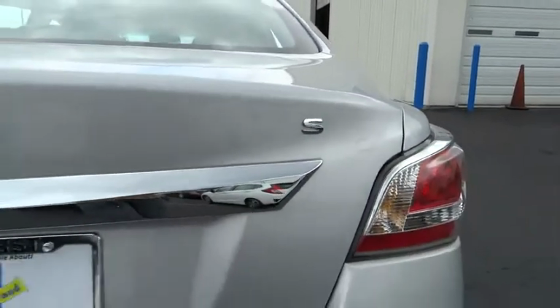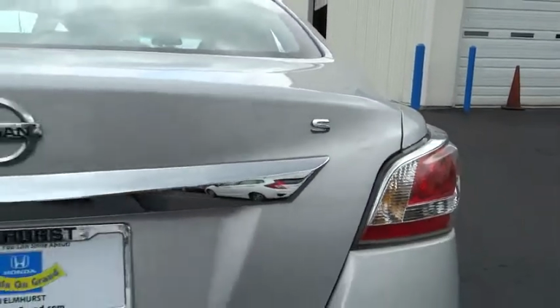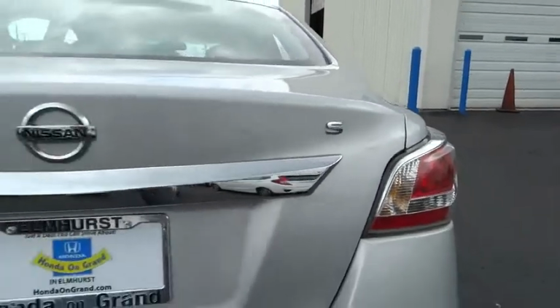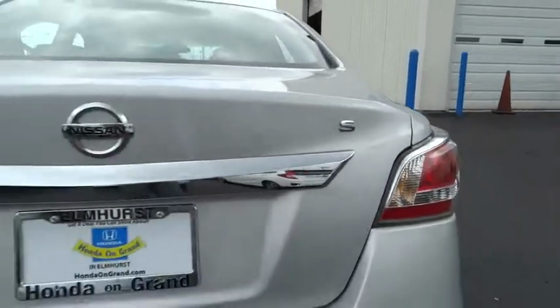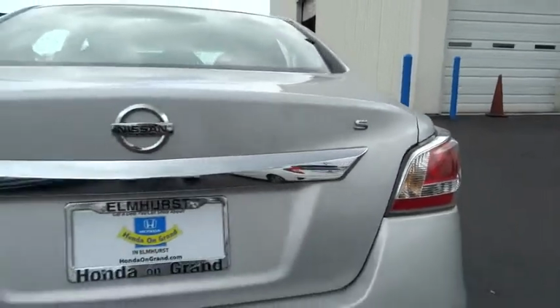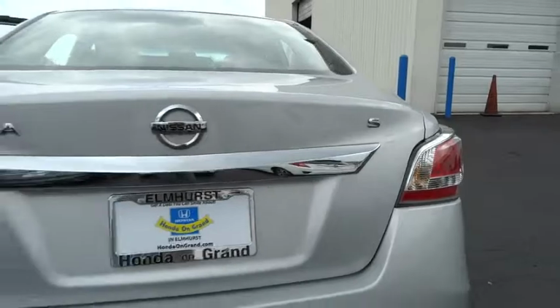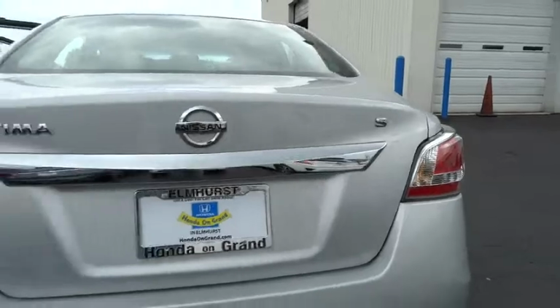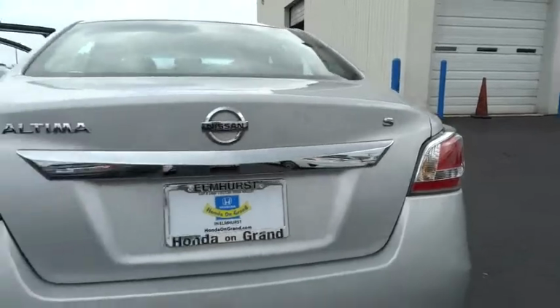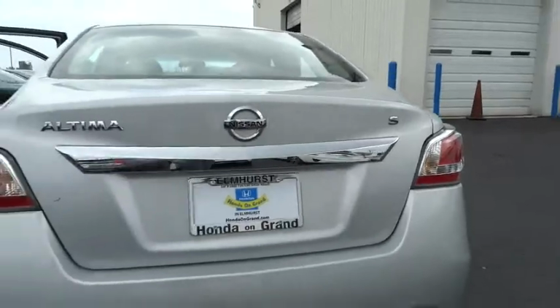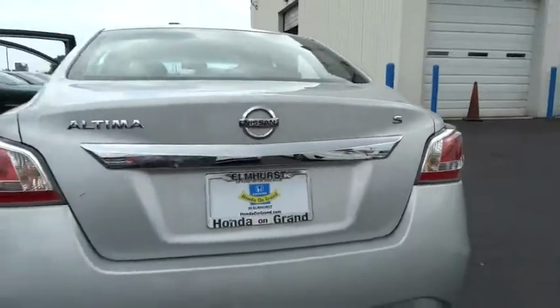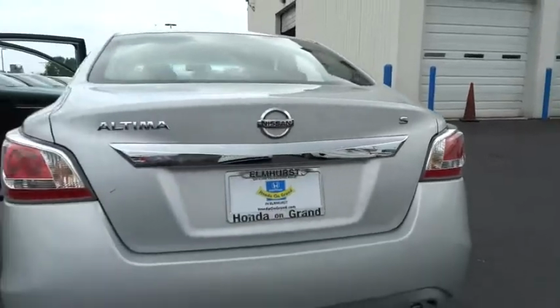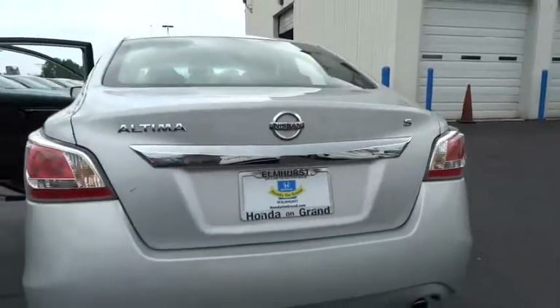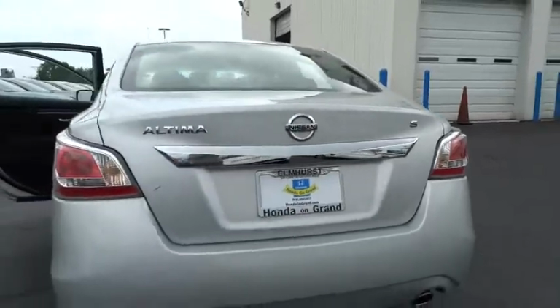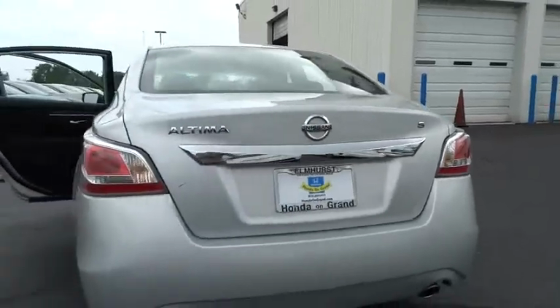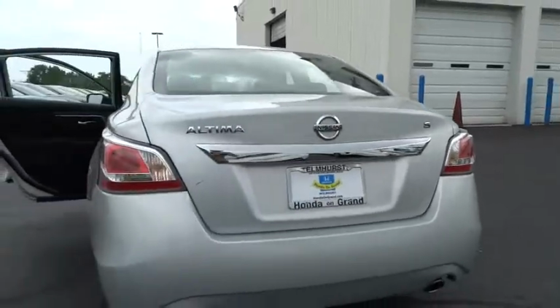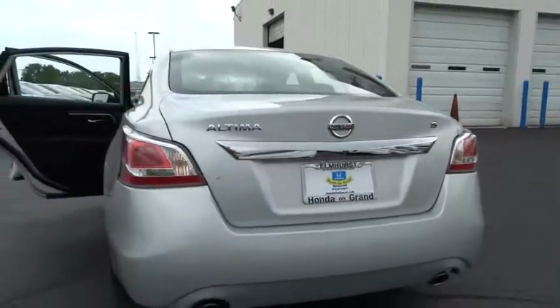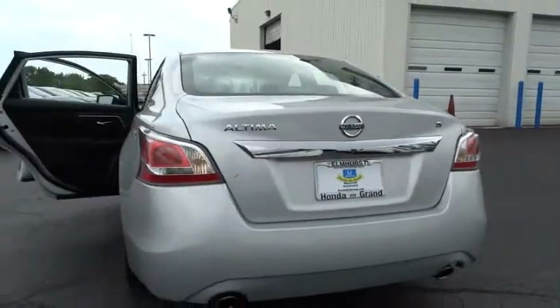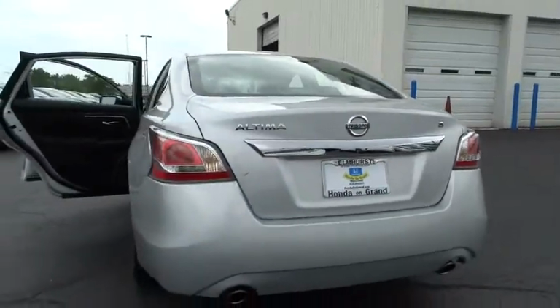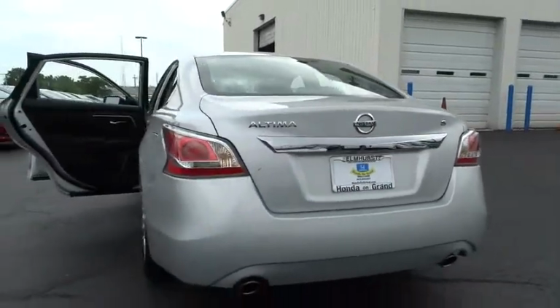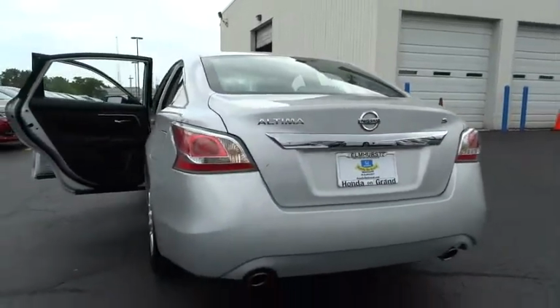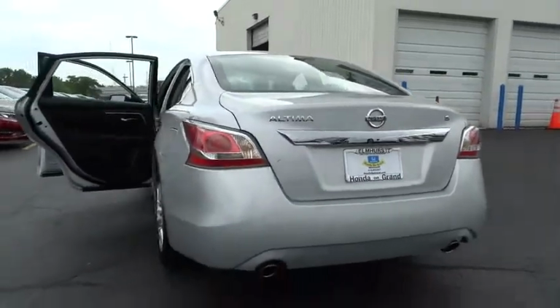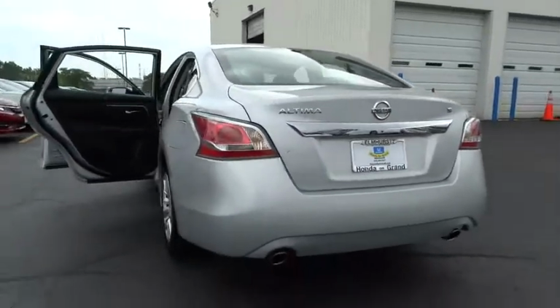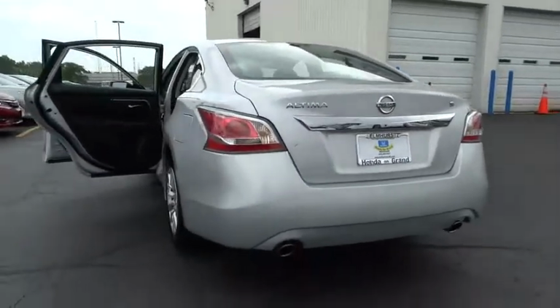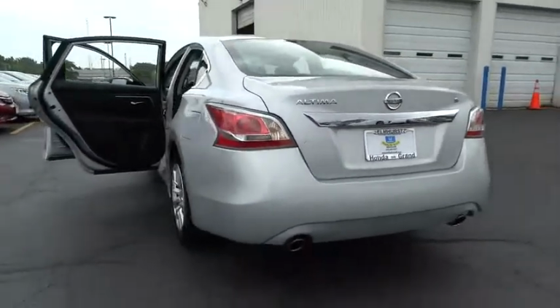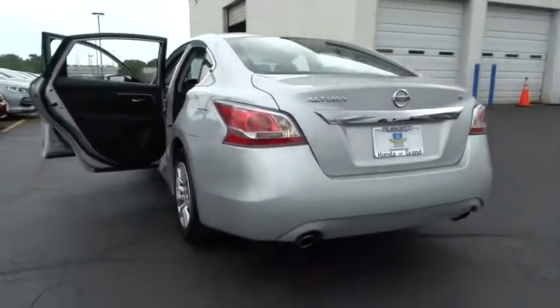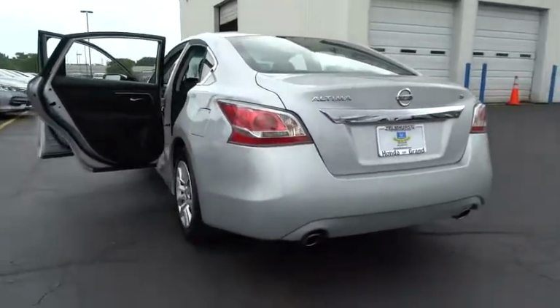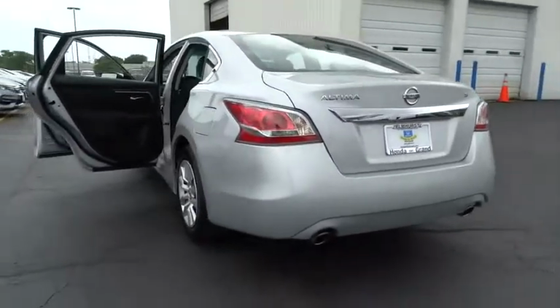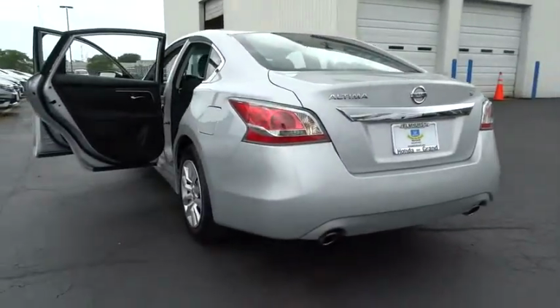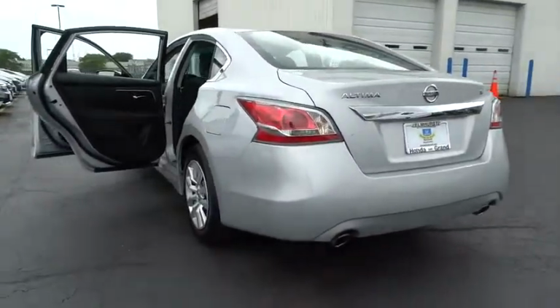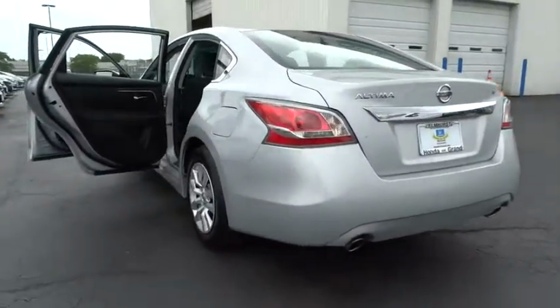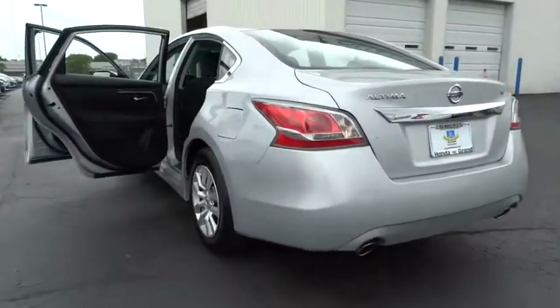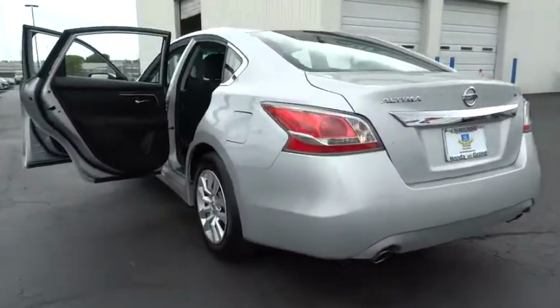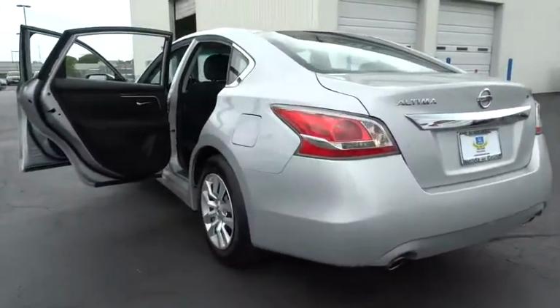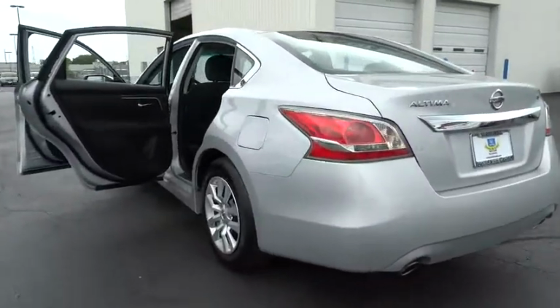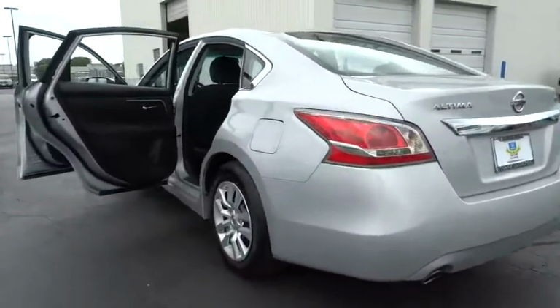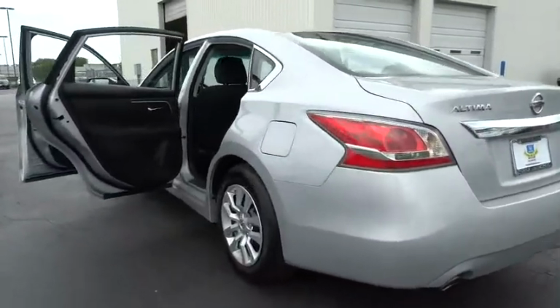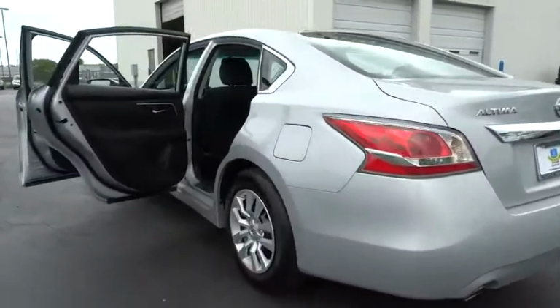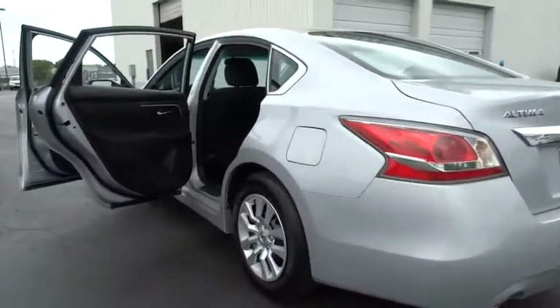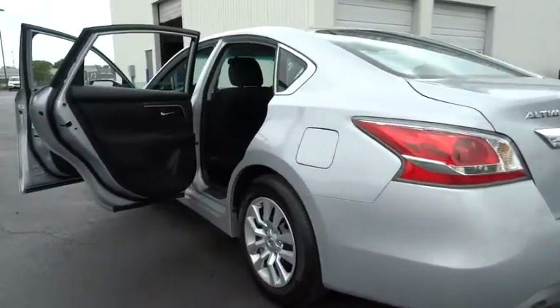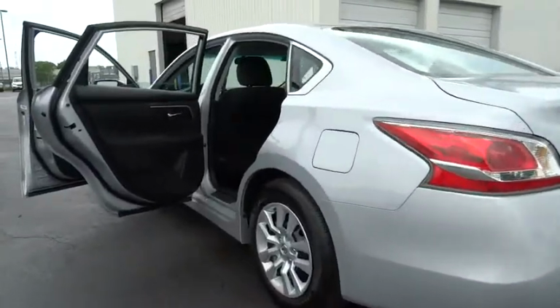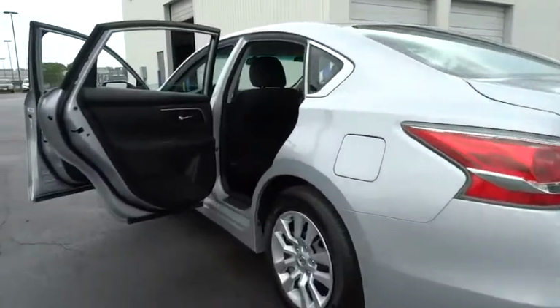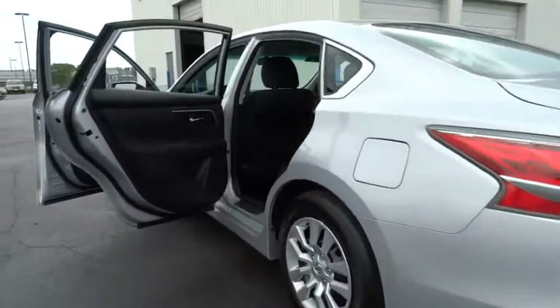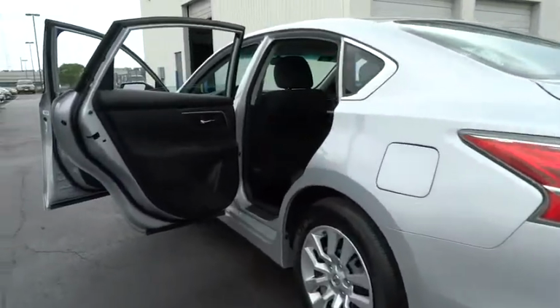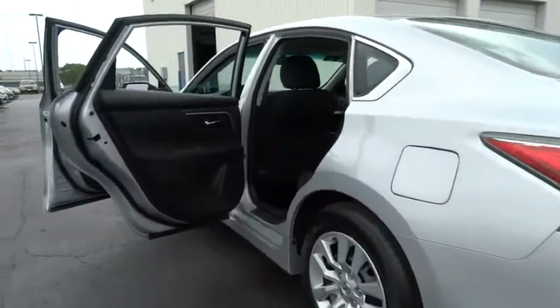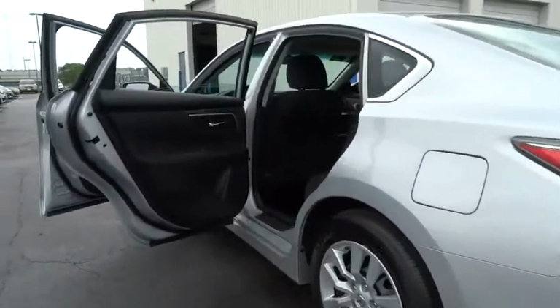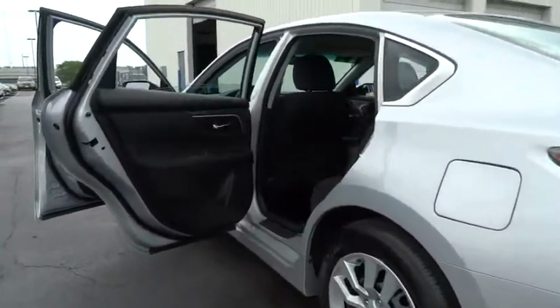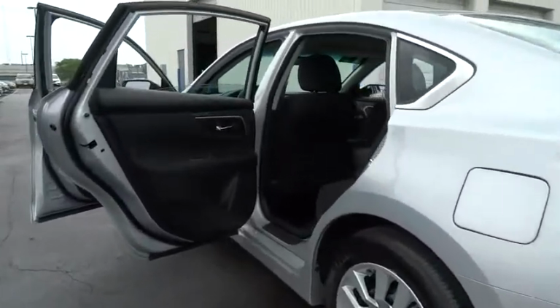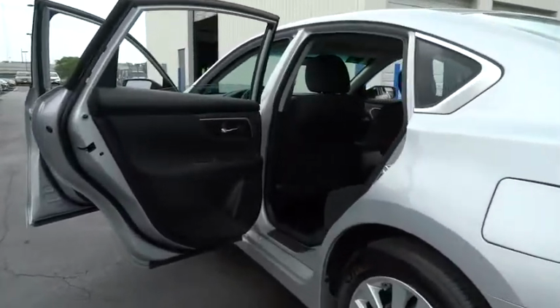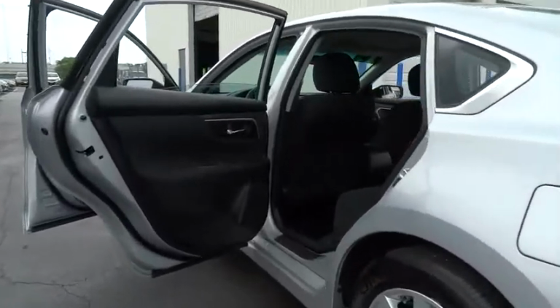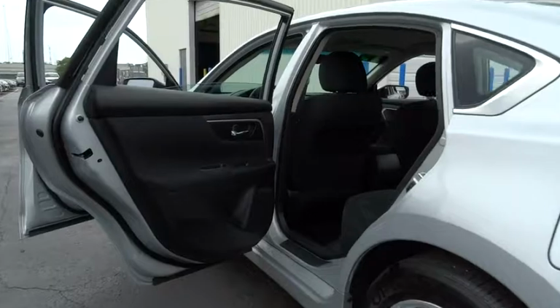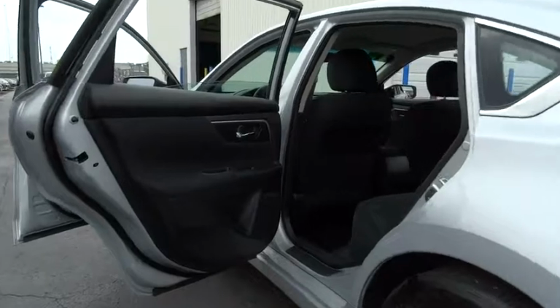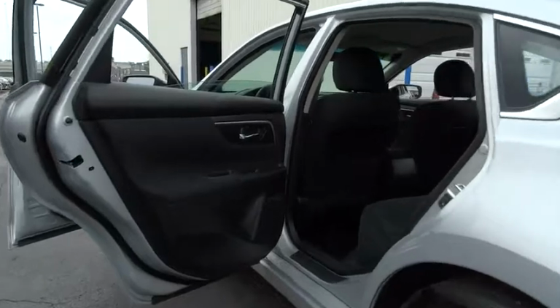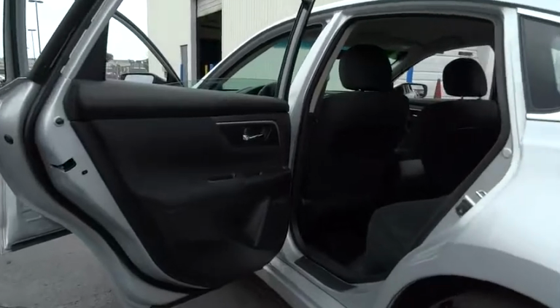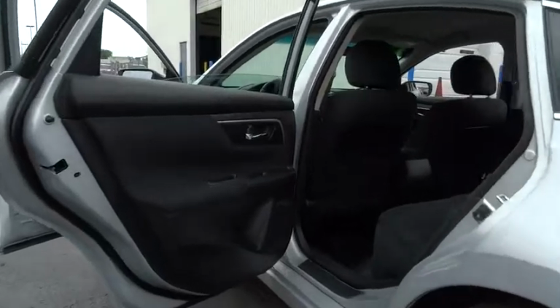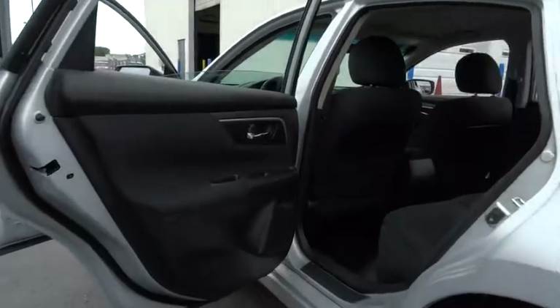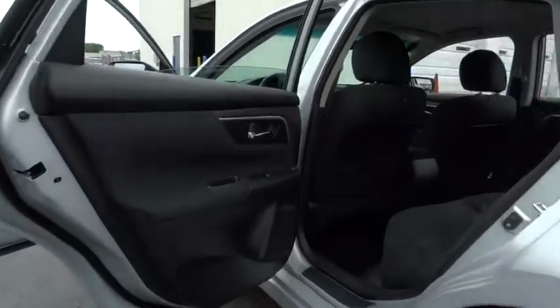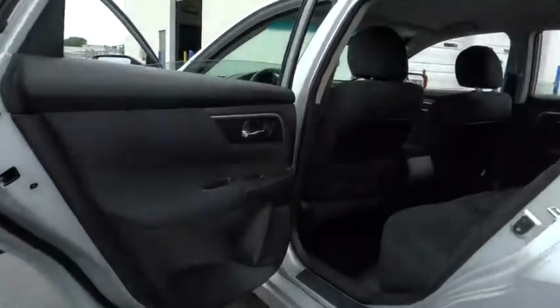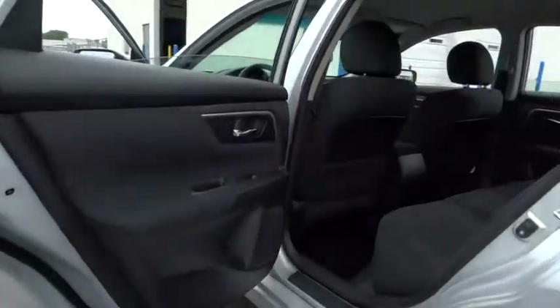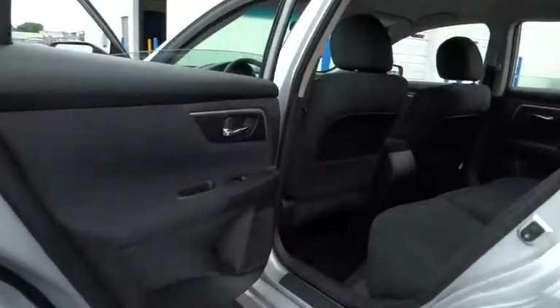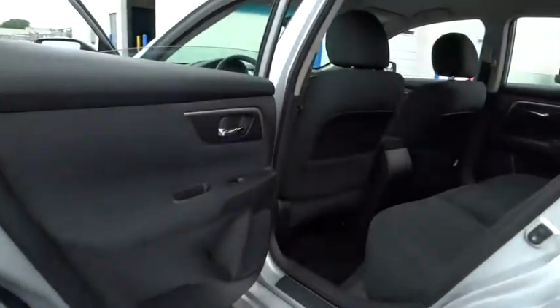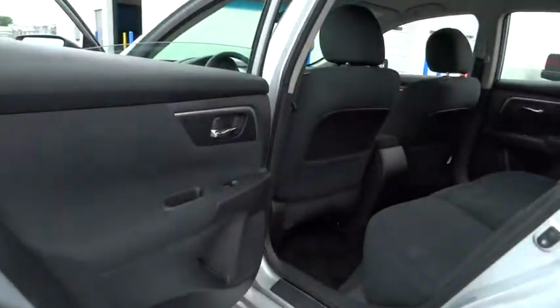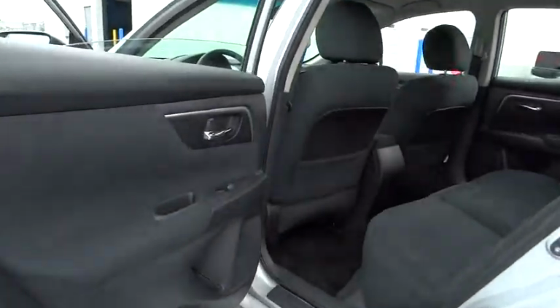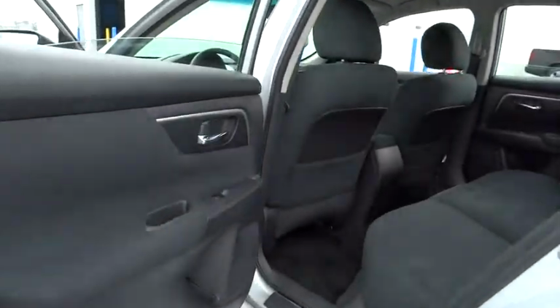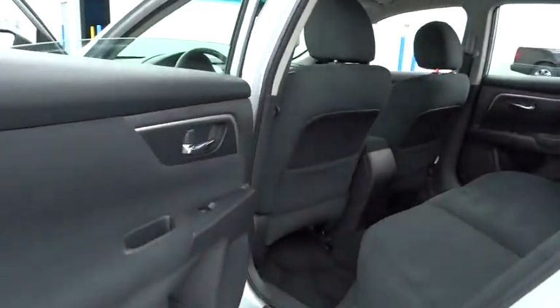Rear defrost. MP3 player. Bucket seat. Child safety locks. CD player. Passenger airbag. Power door locks.